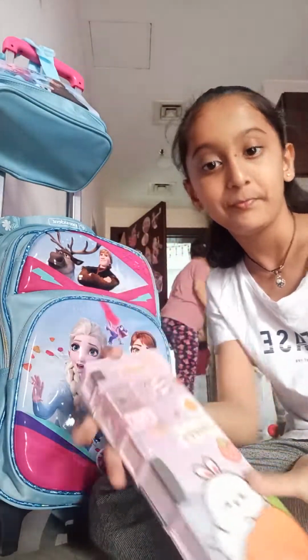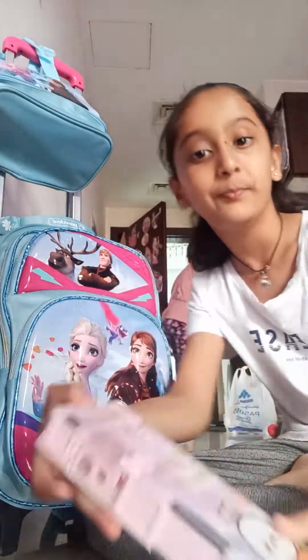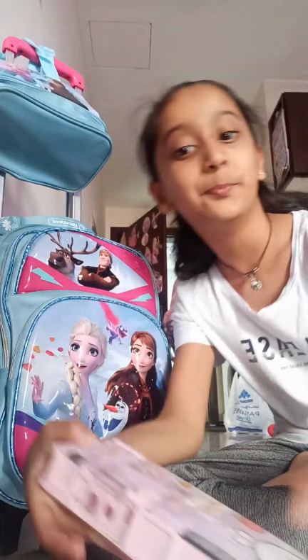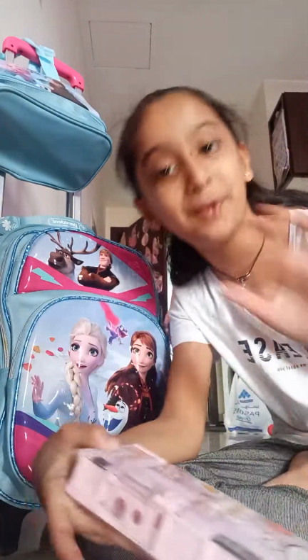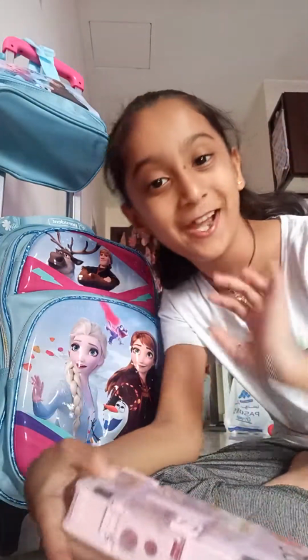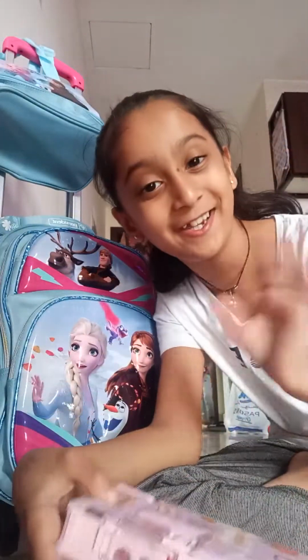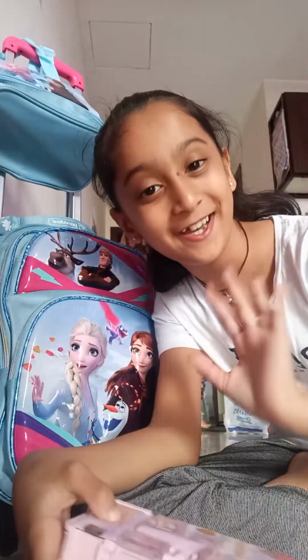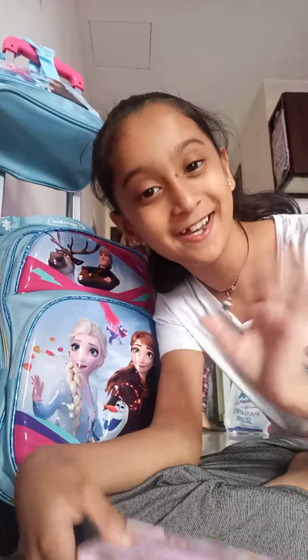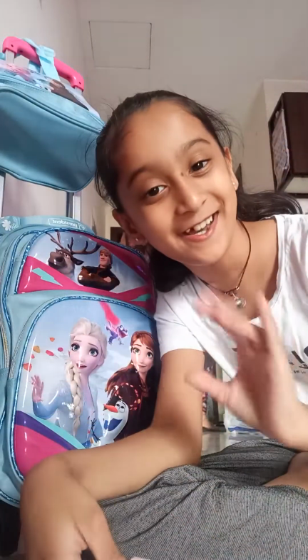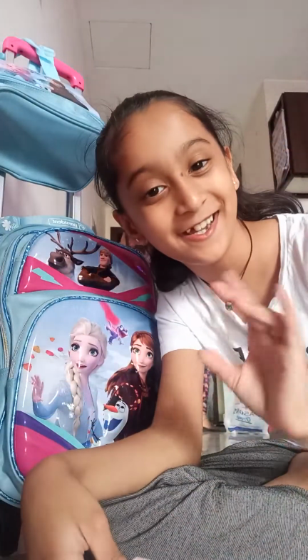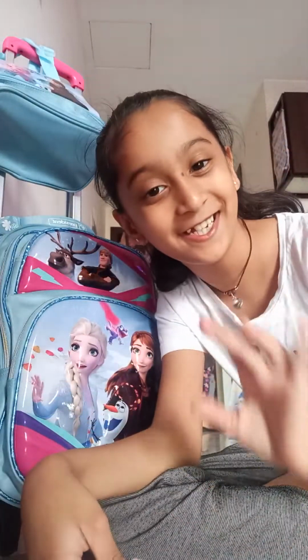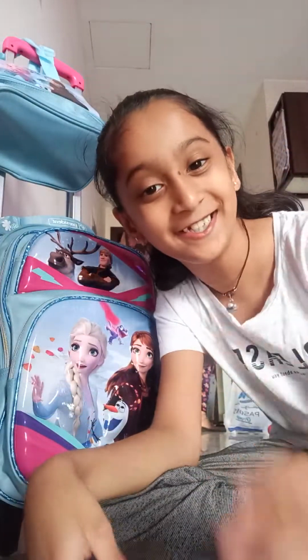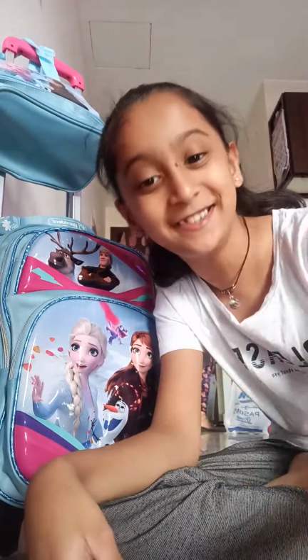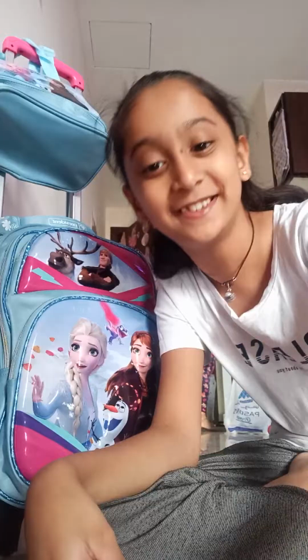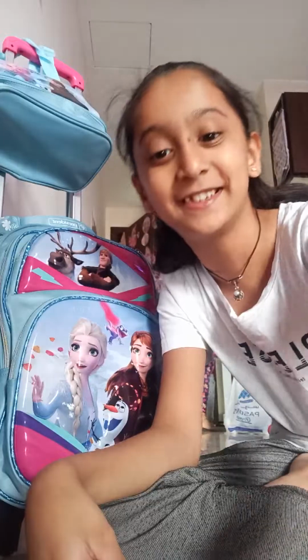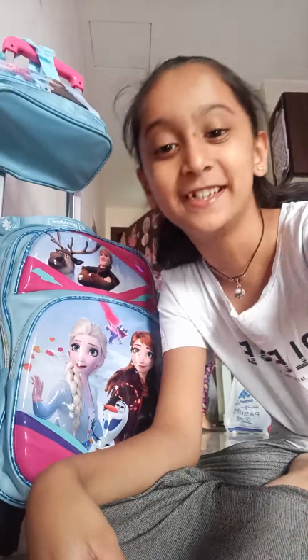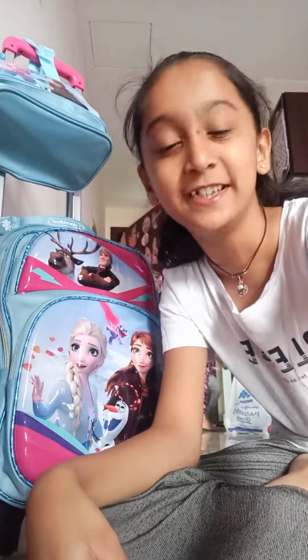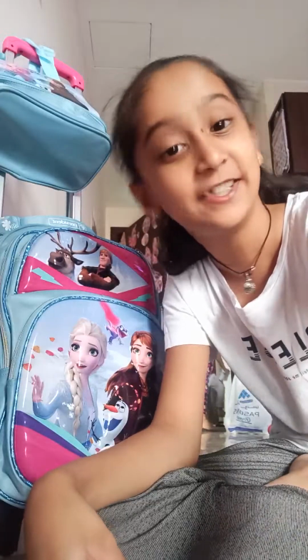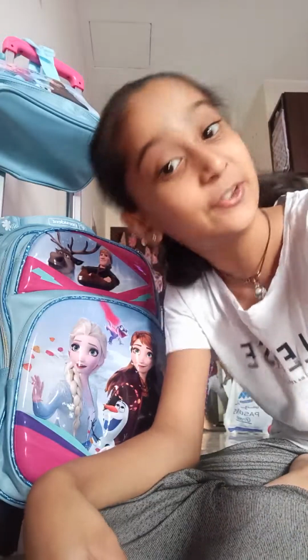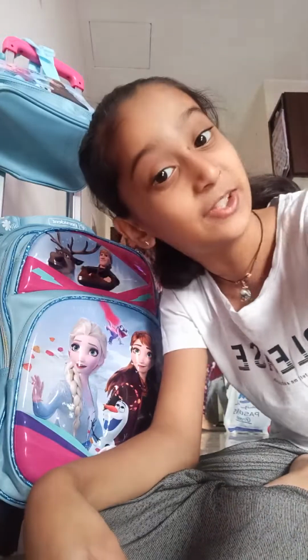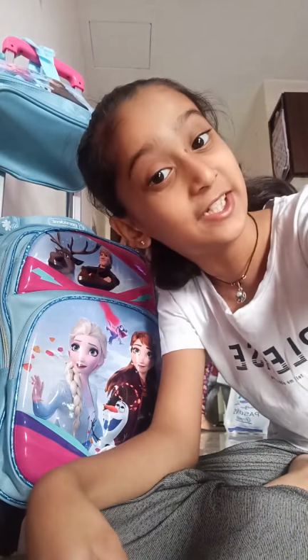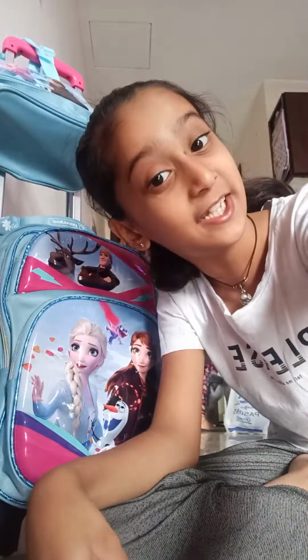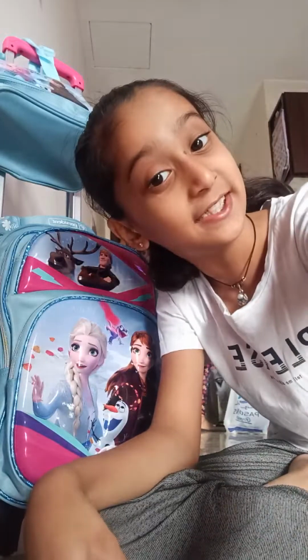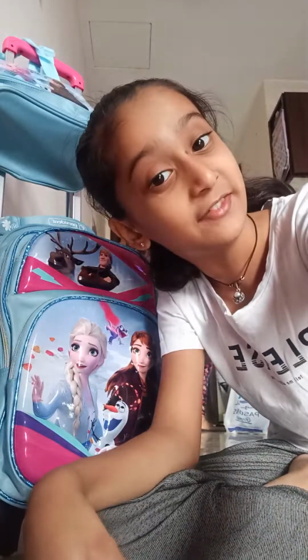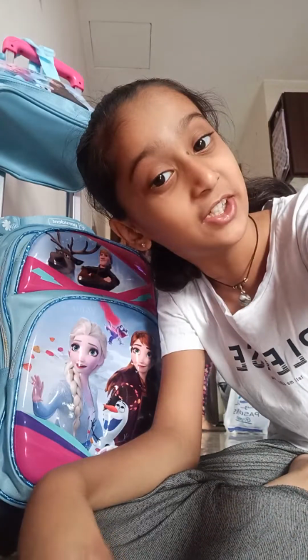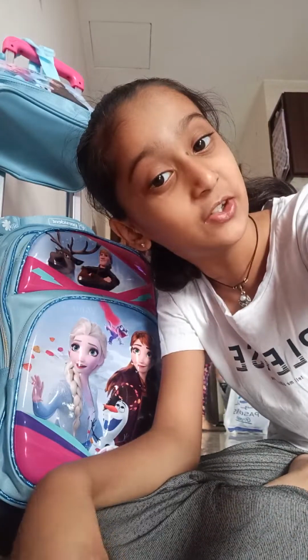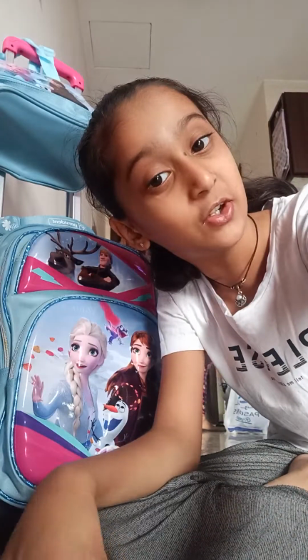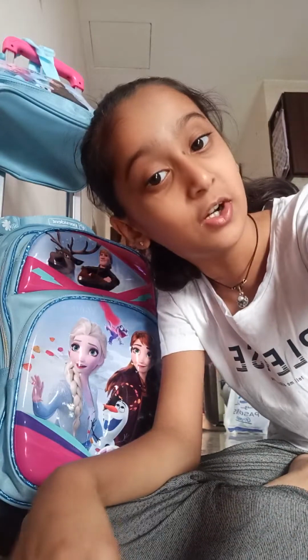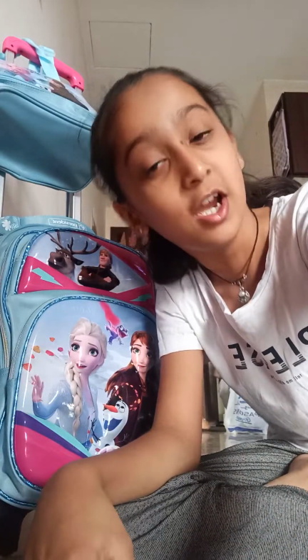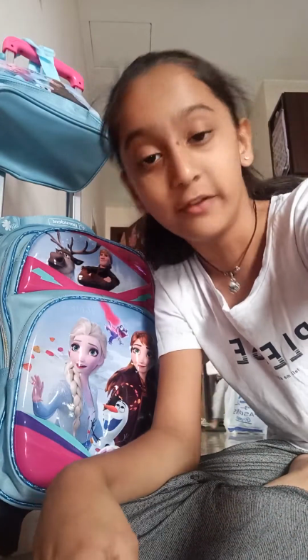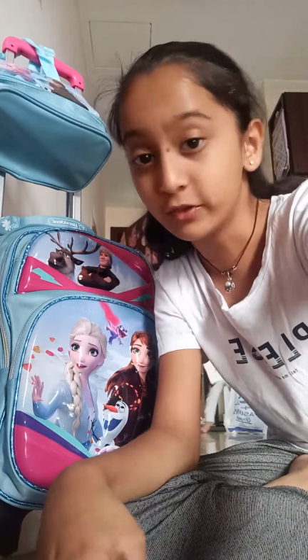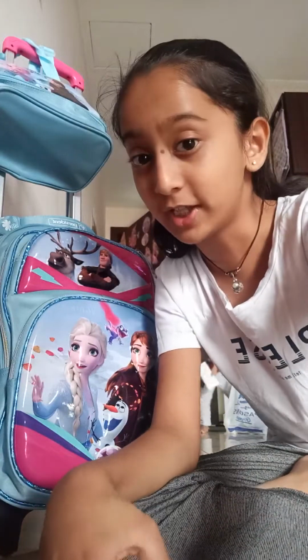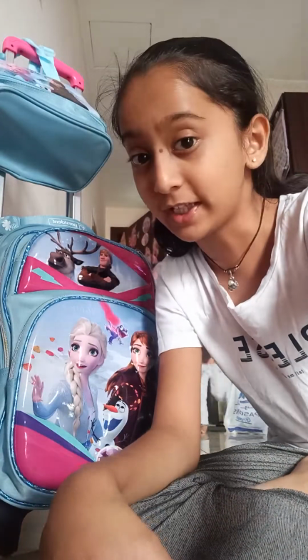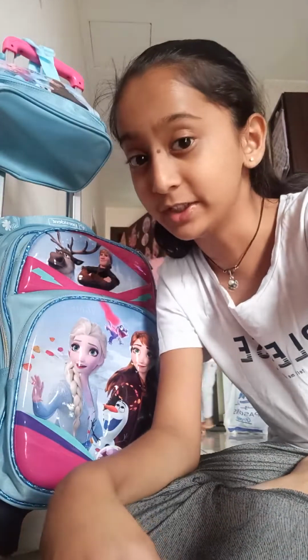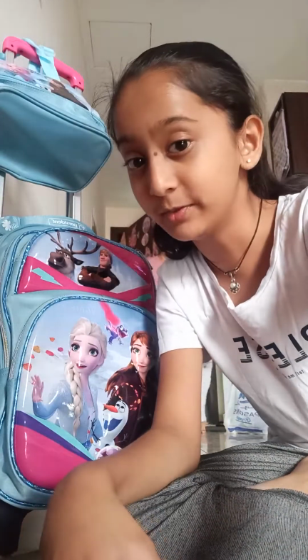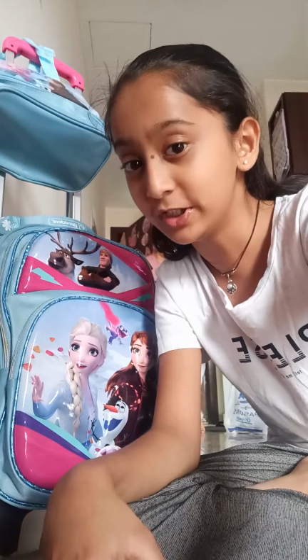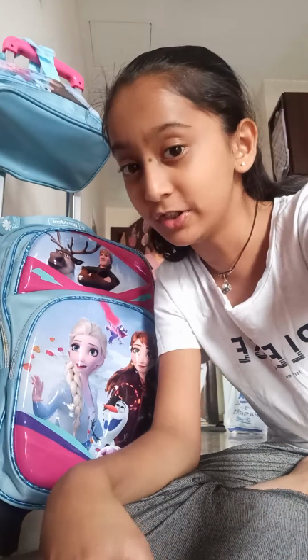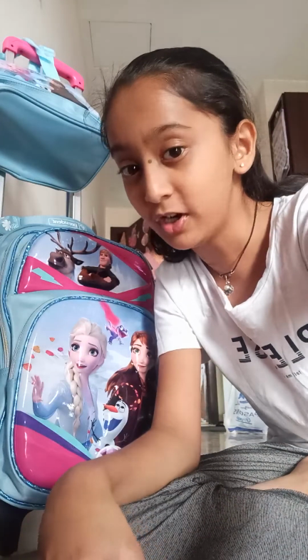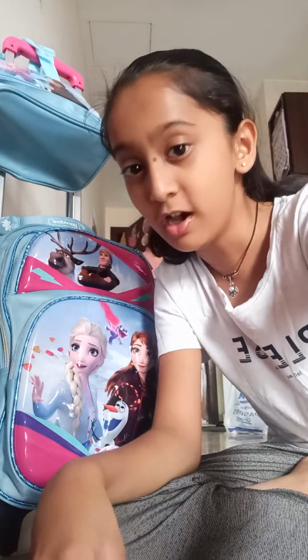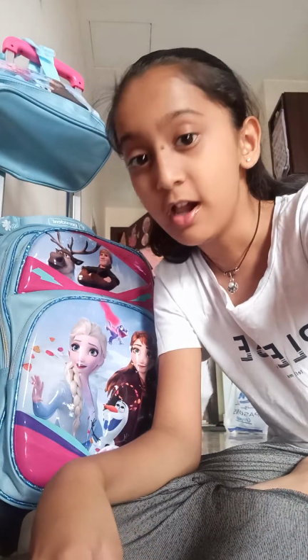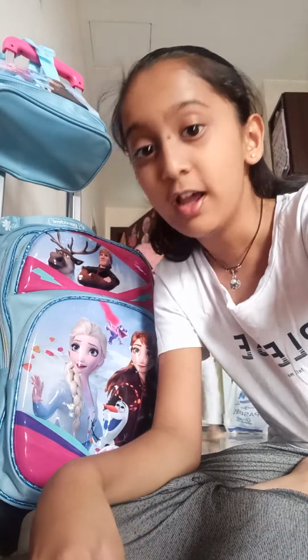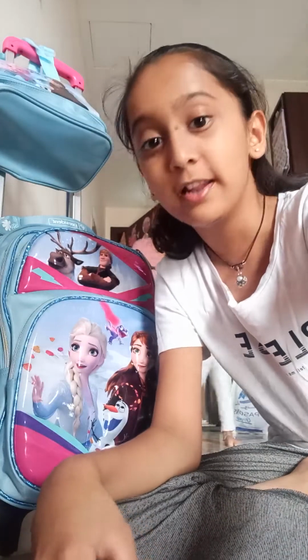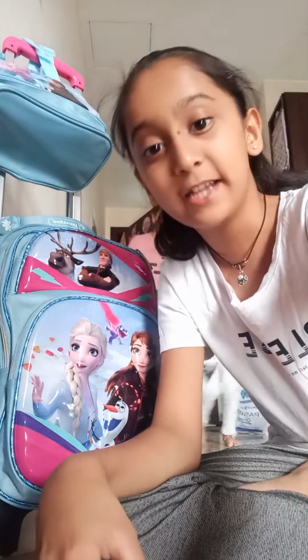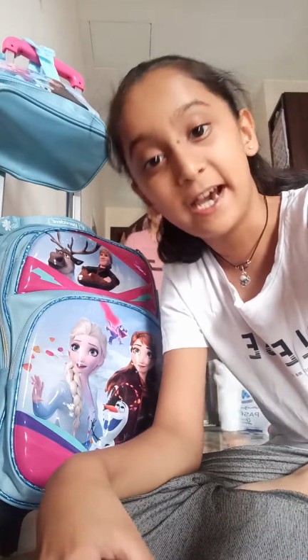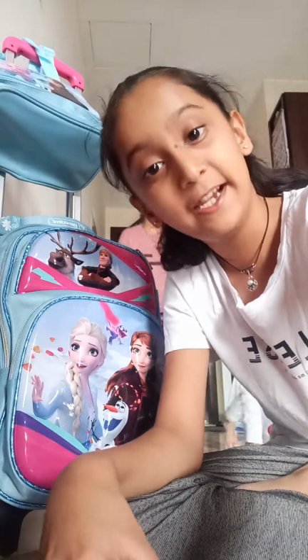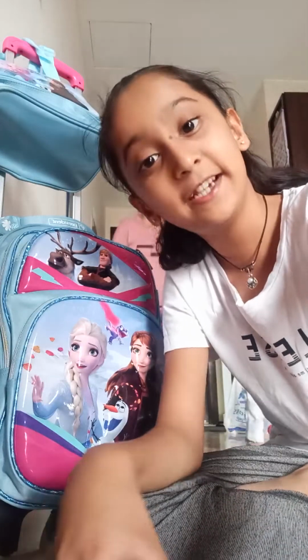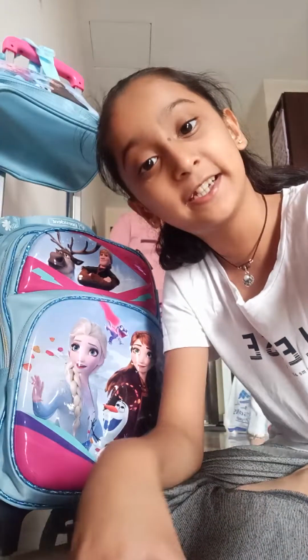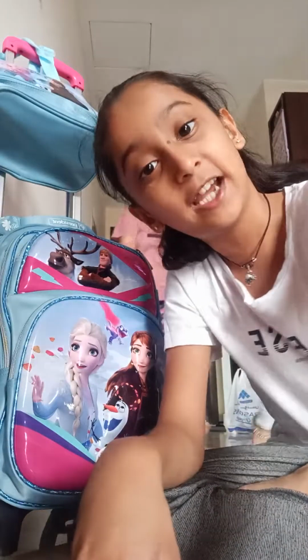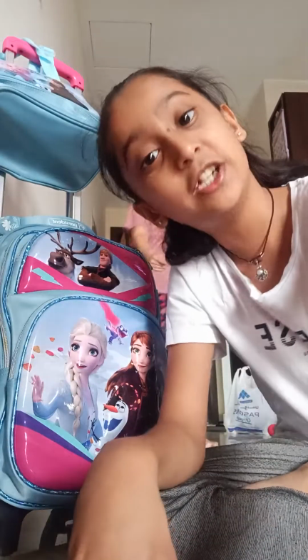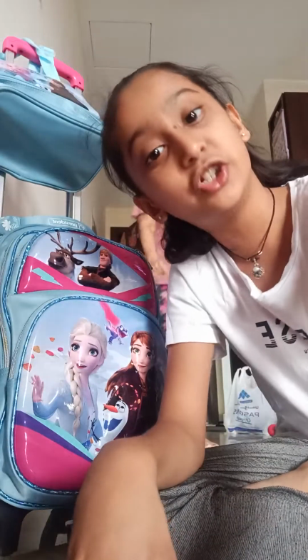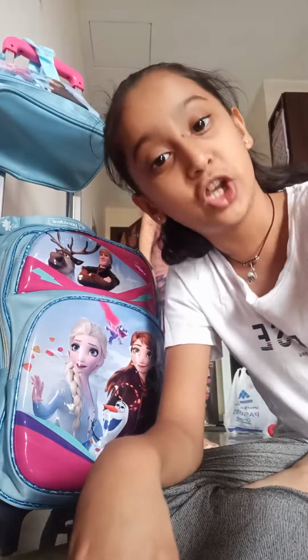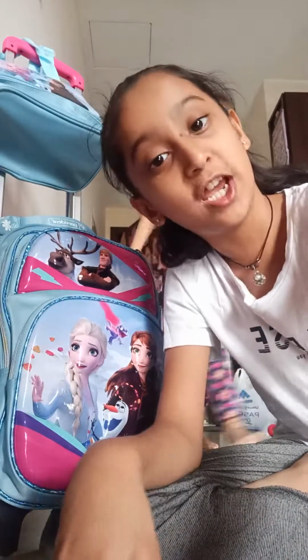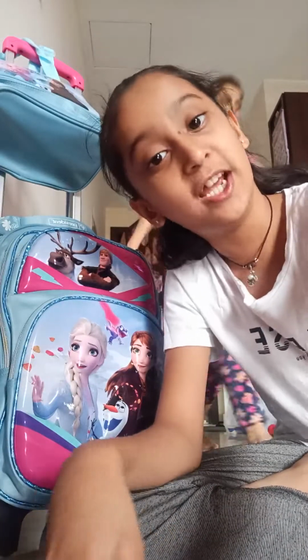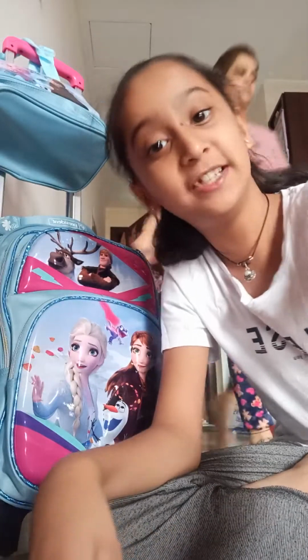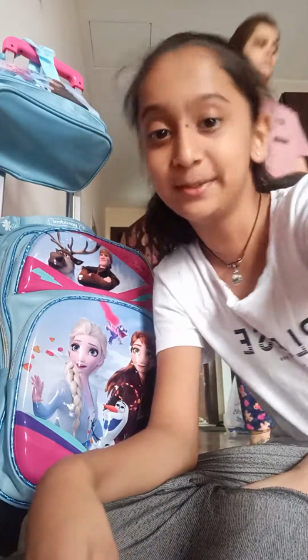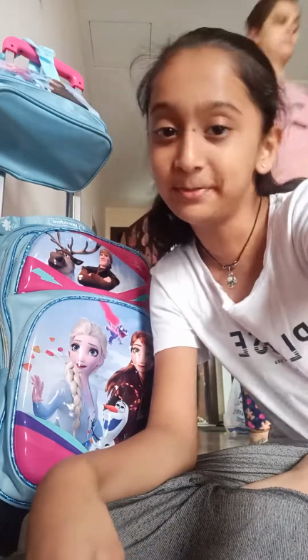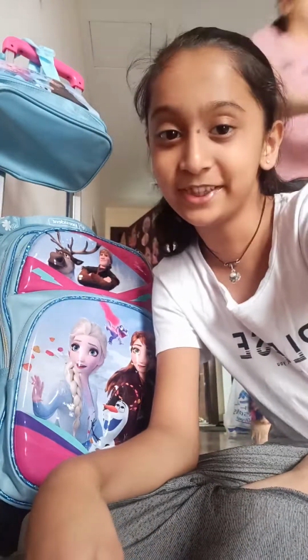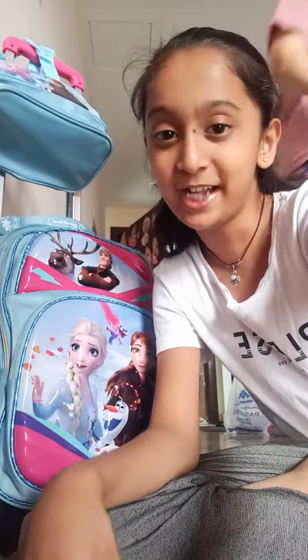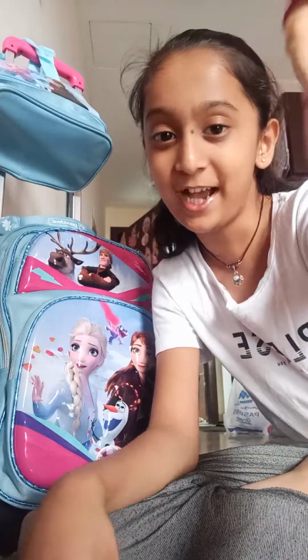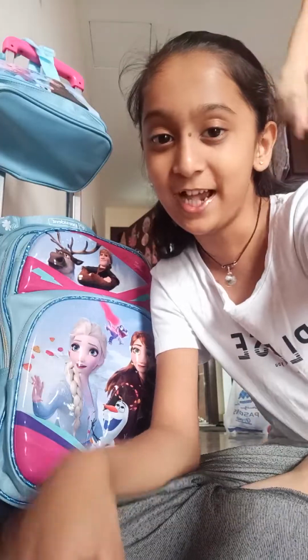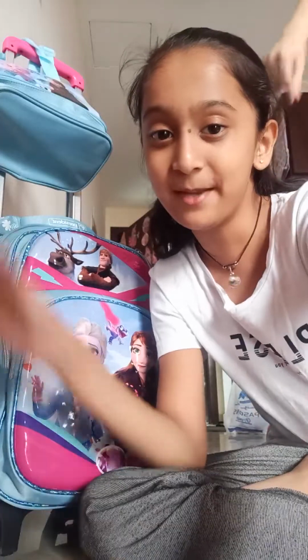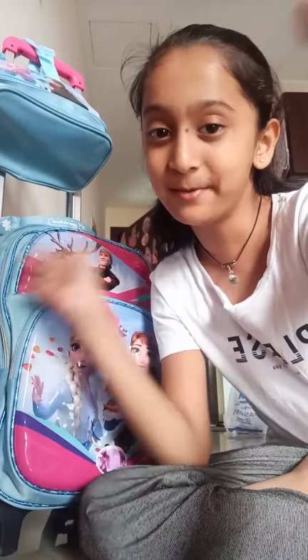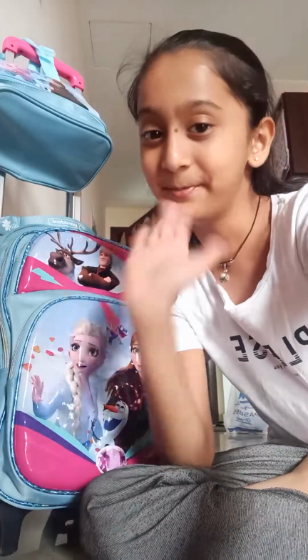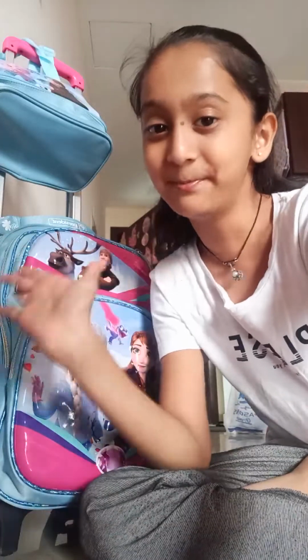Bye guys! See you in the next video. If you like this video, like, share, and subscribe. Bye!